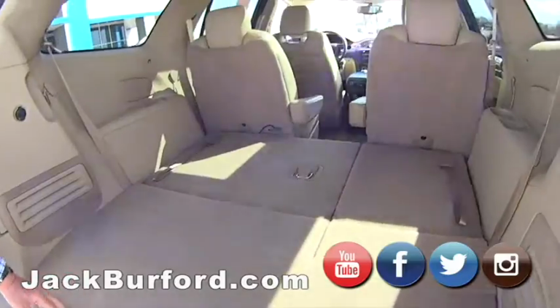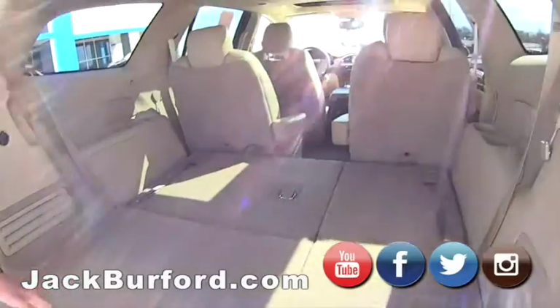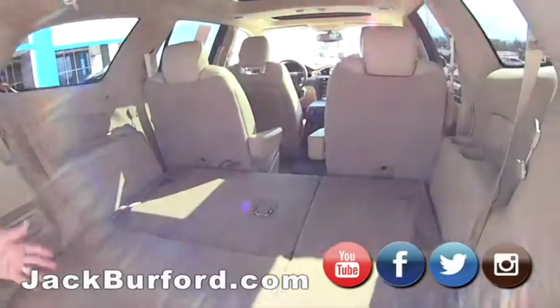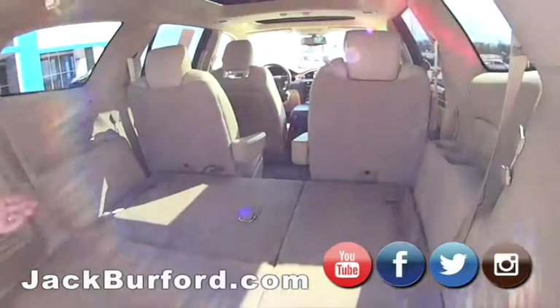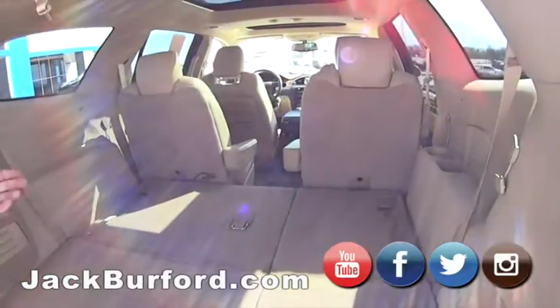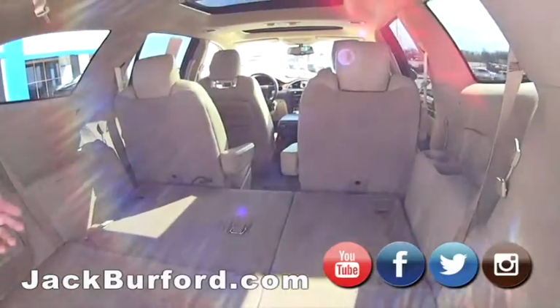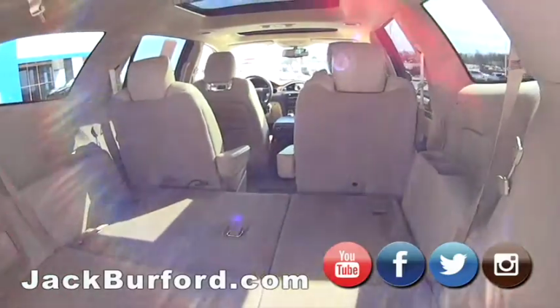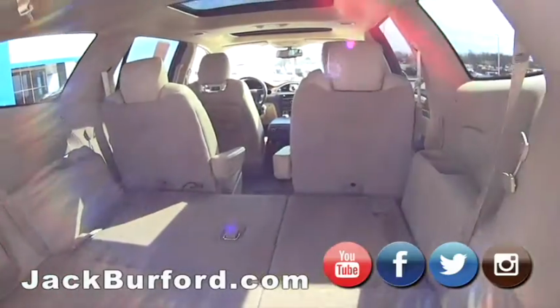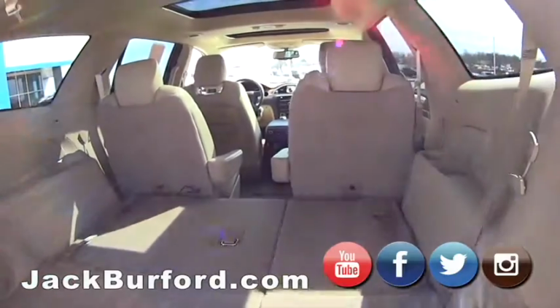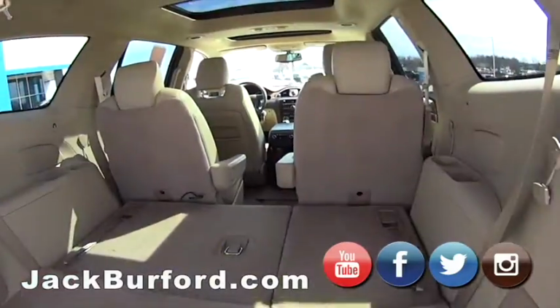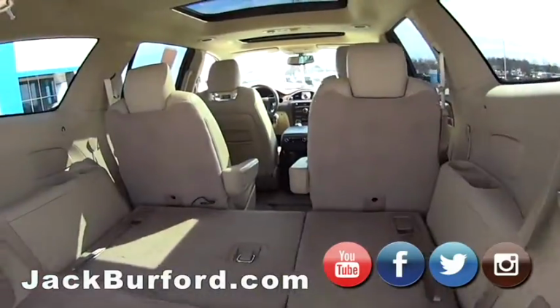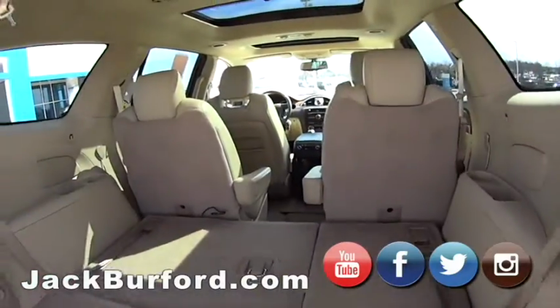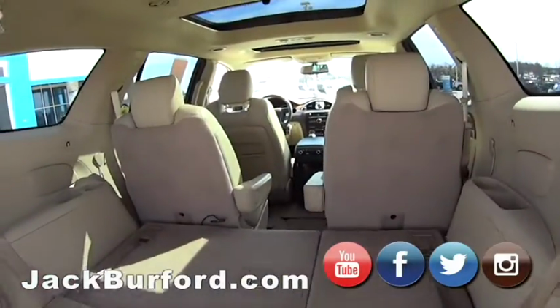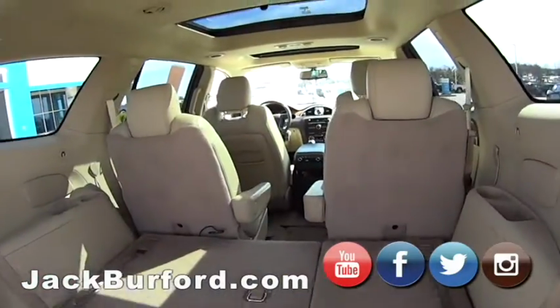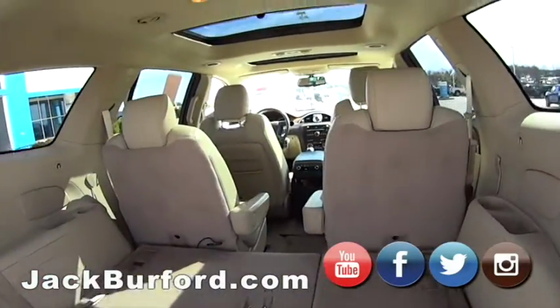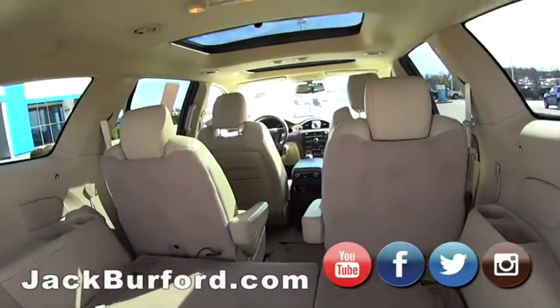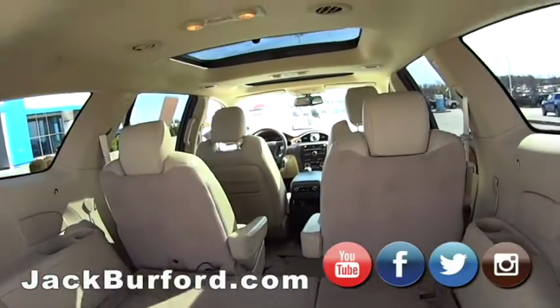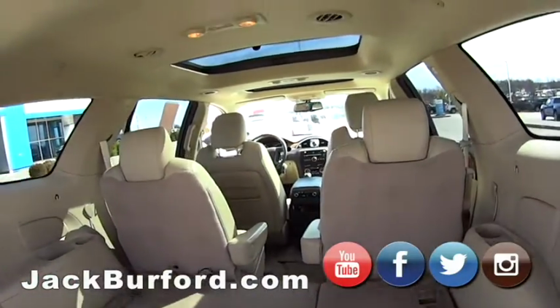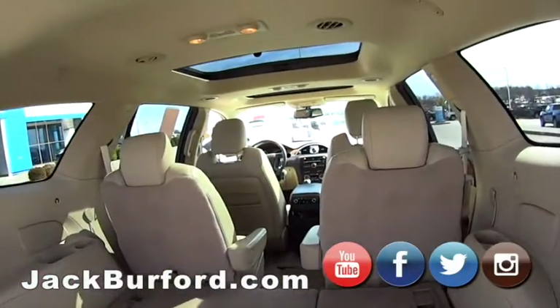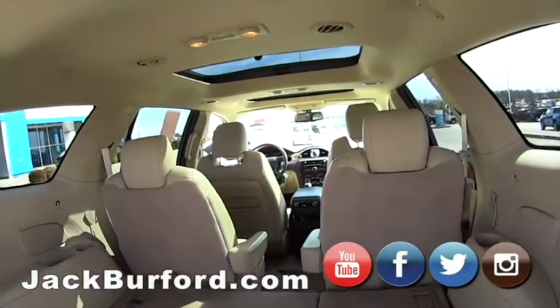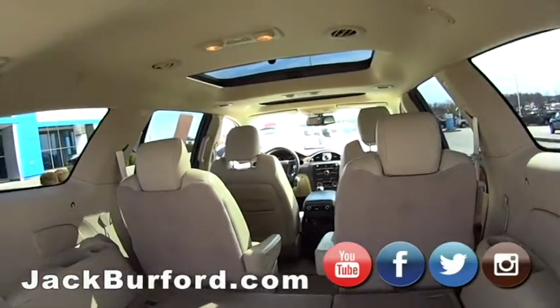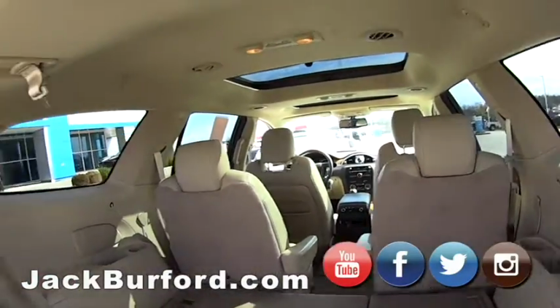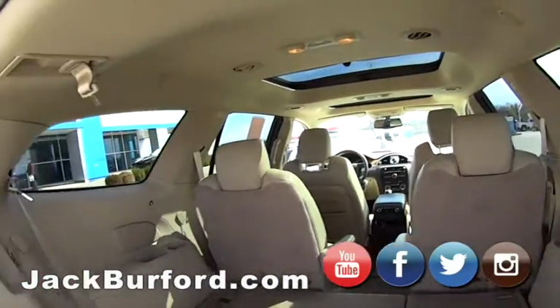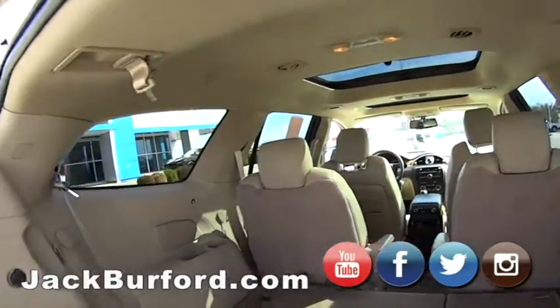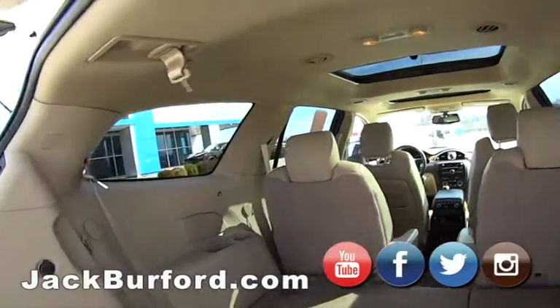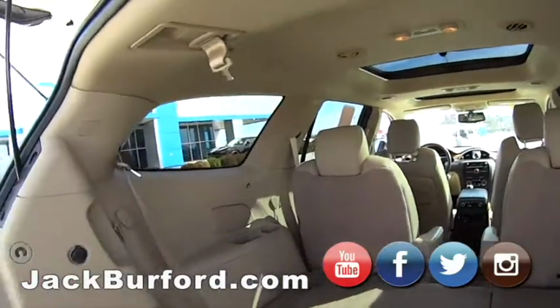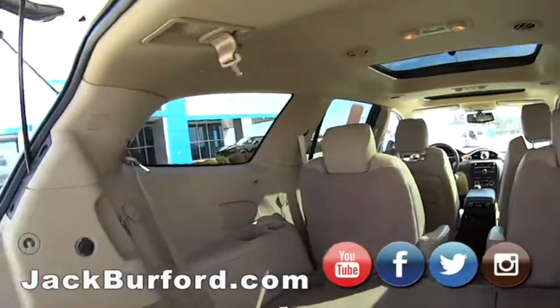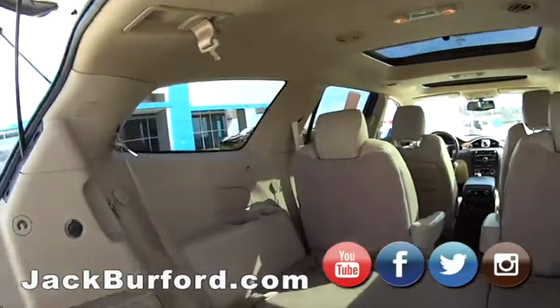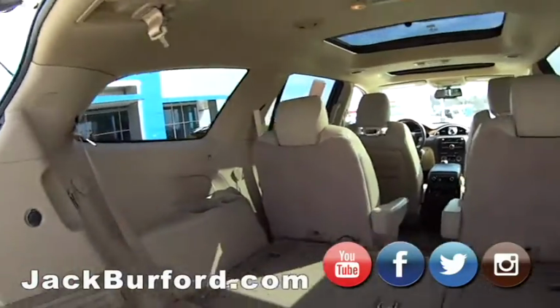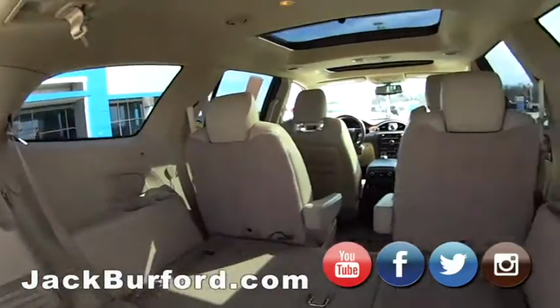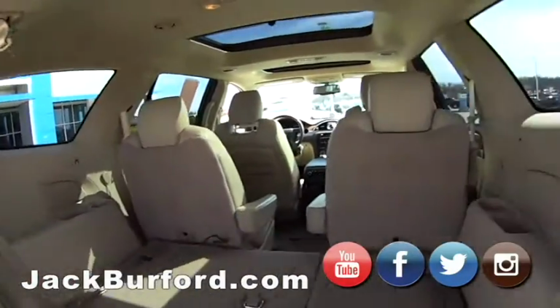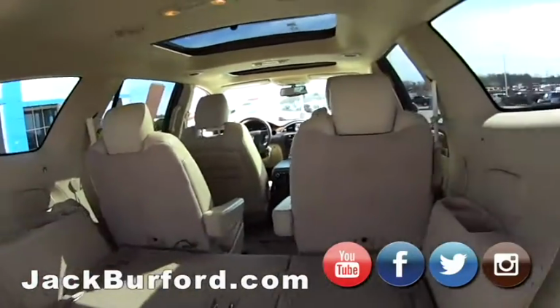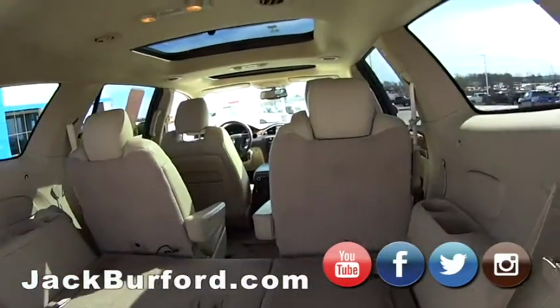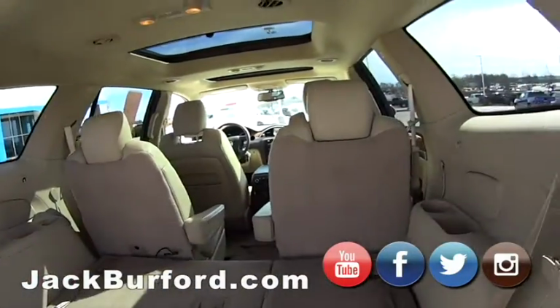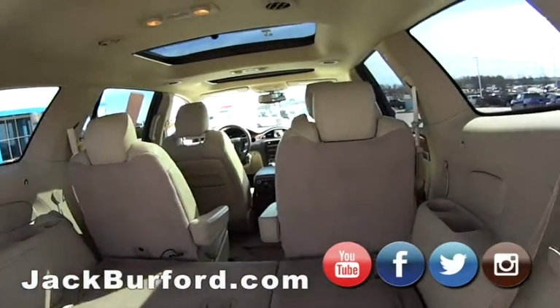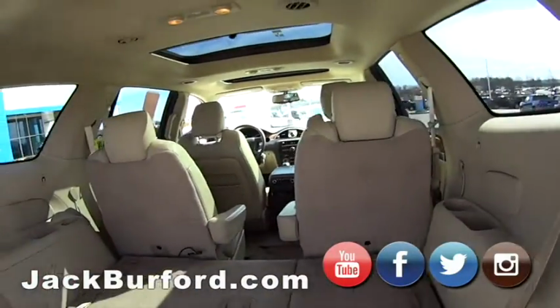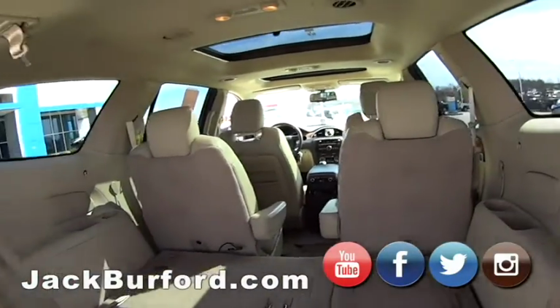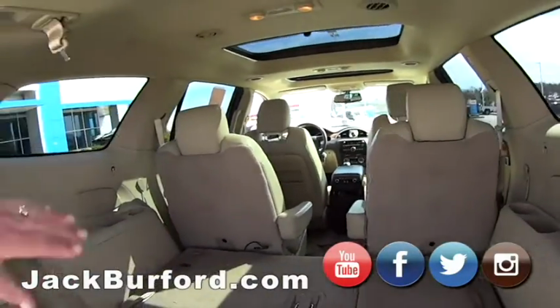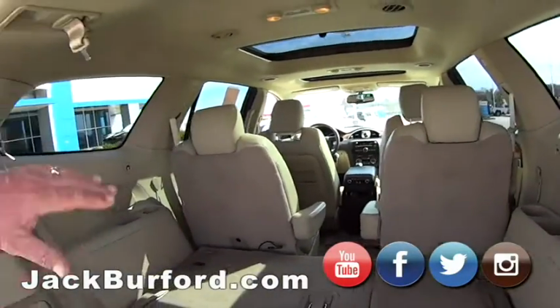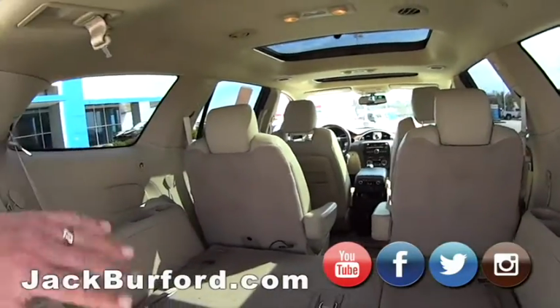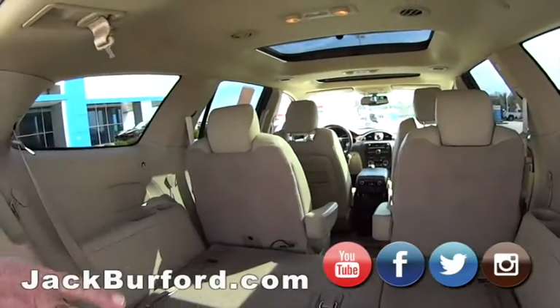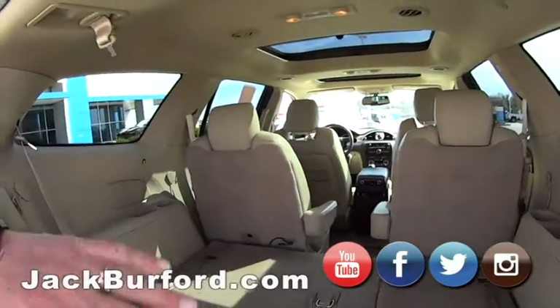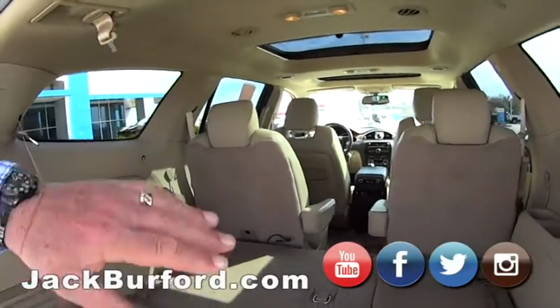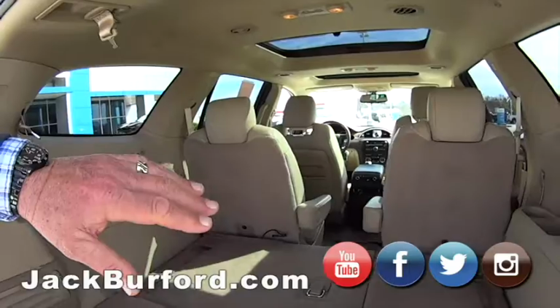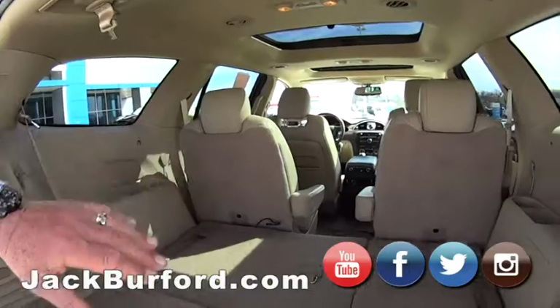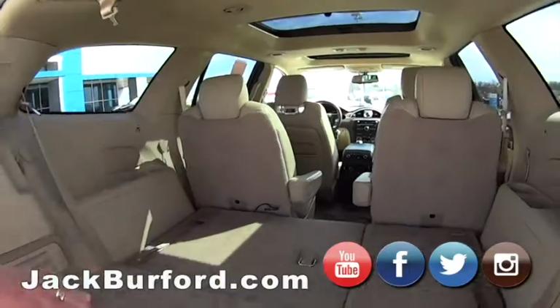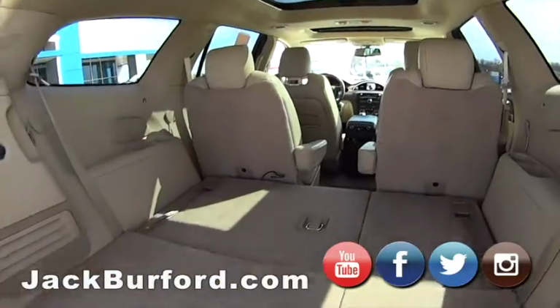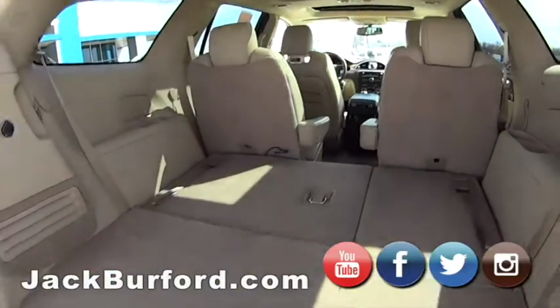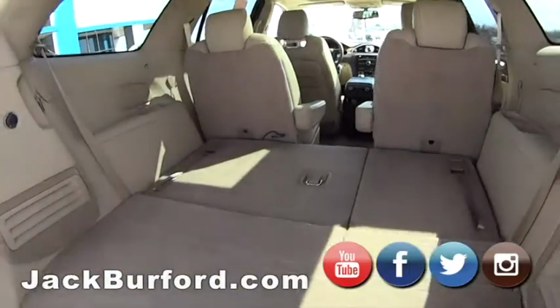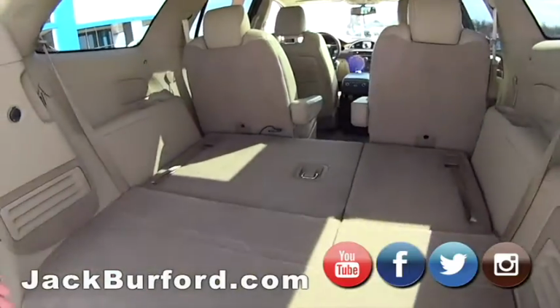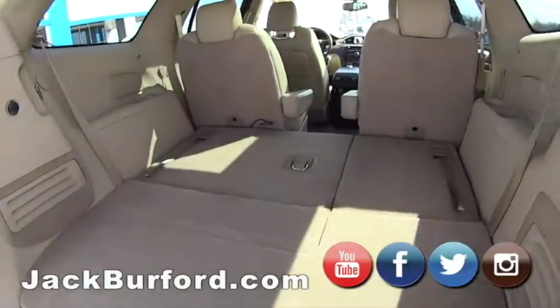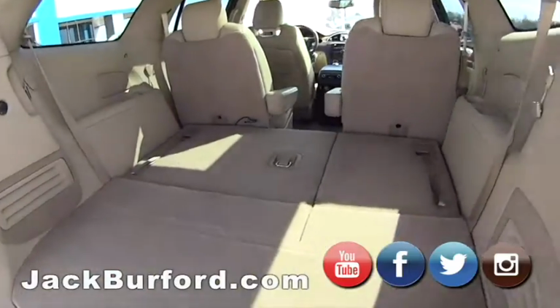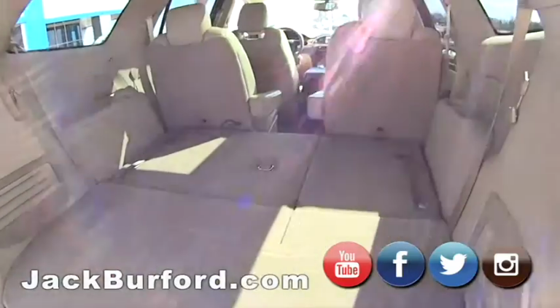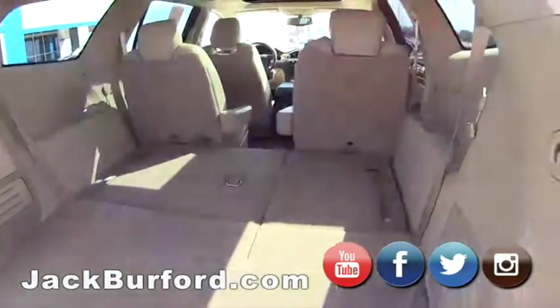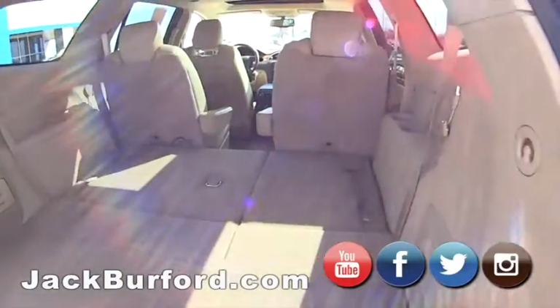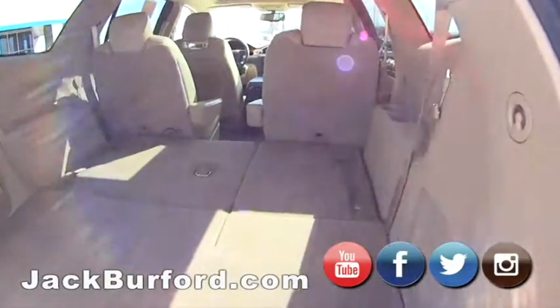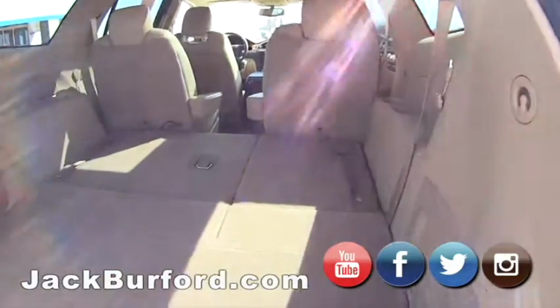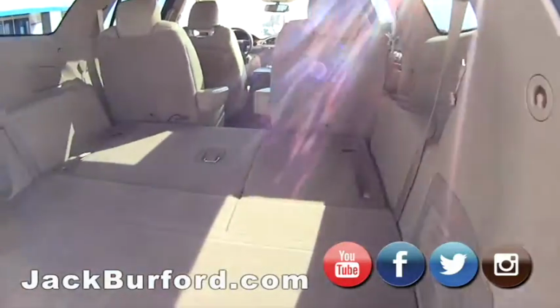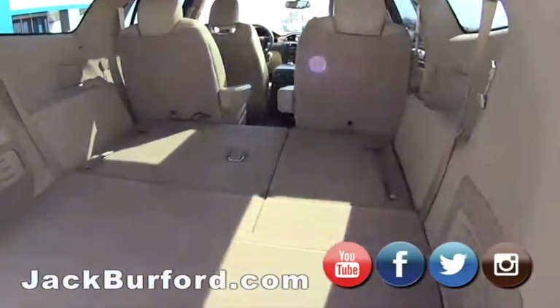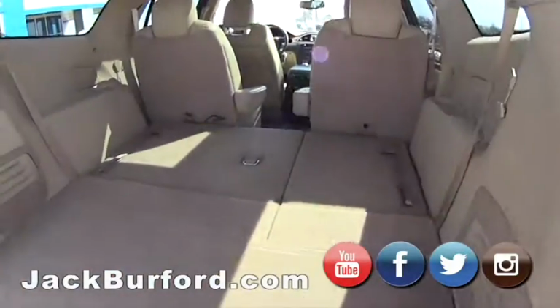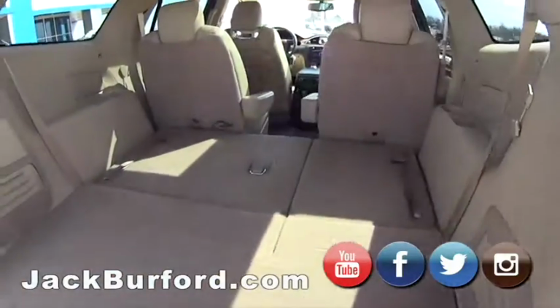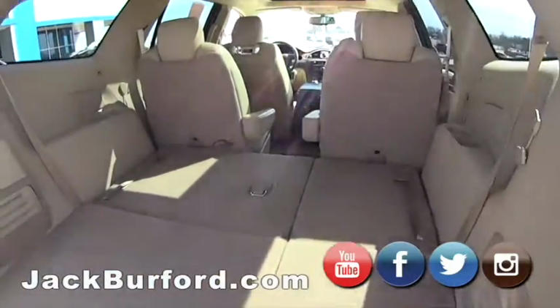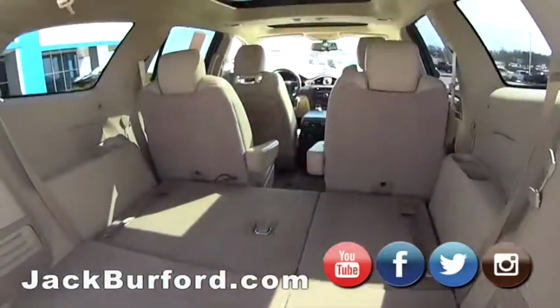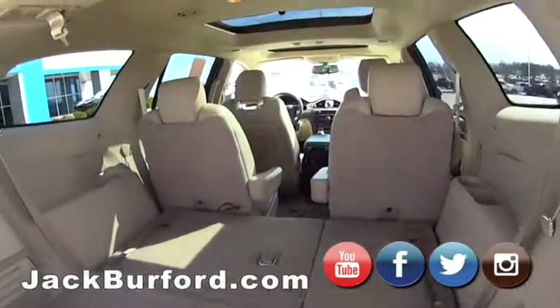Super clean vehicle. It'd be great to put golf clubs back here, suitcases — head south. Very nice.